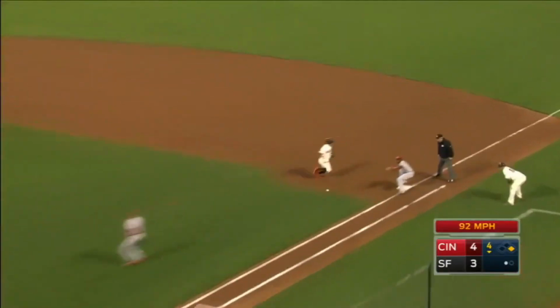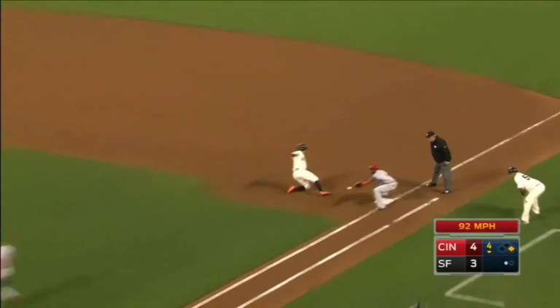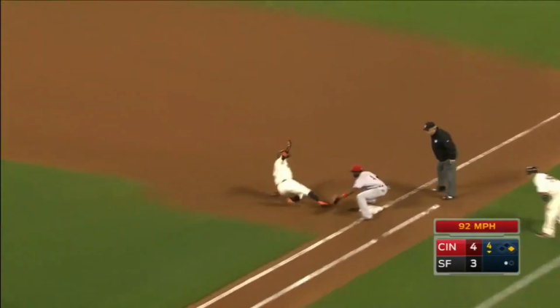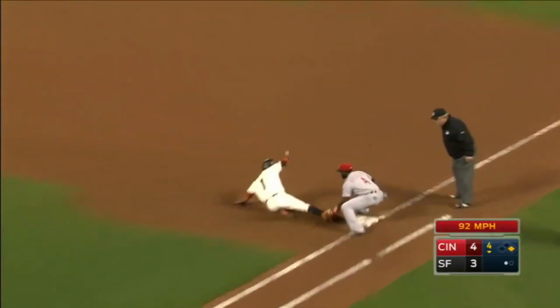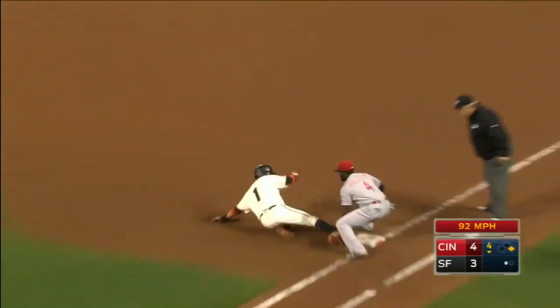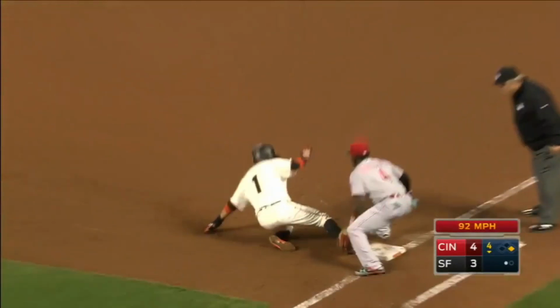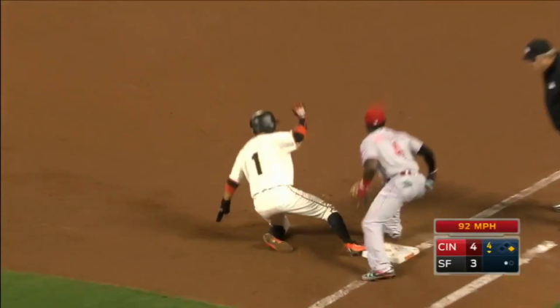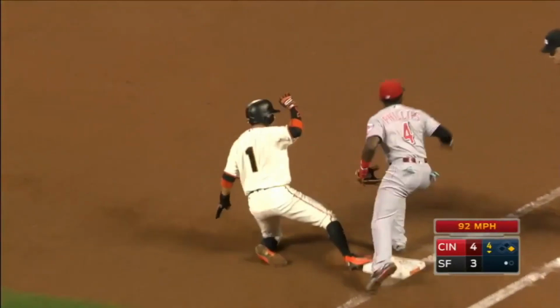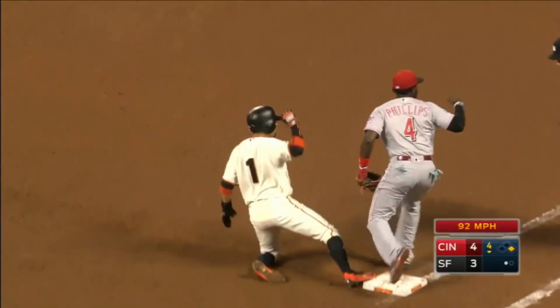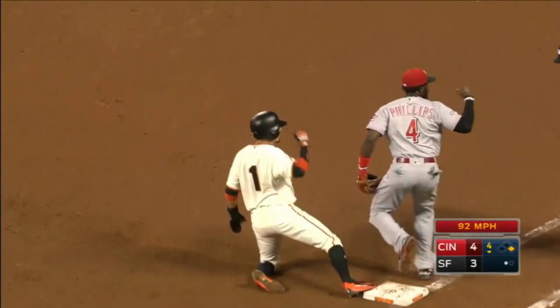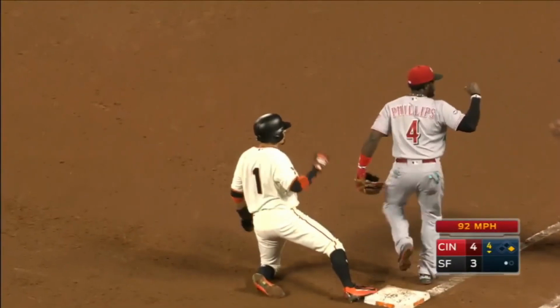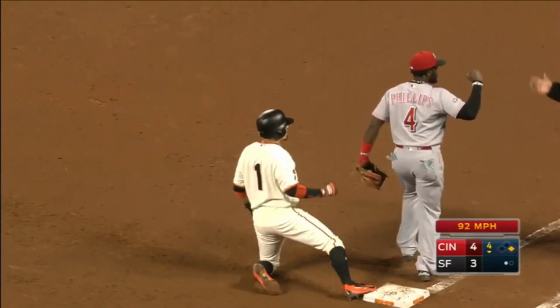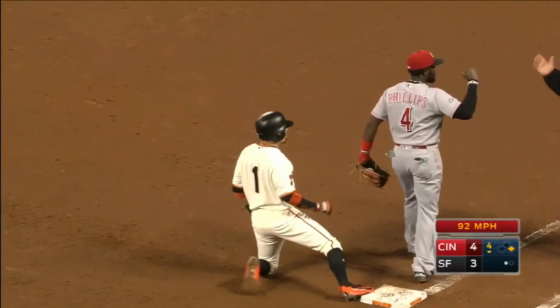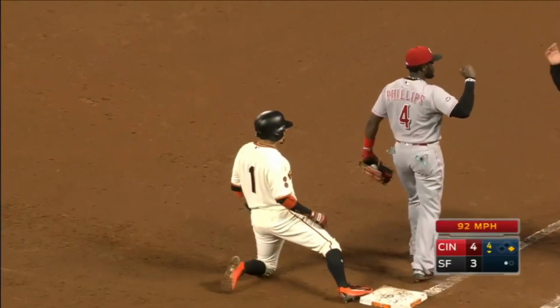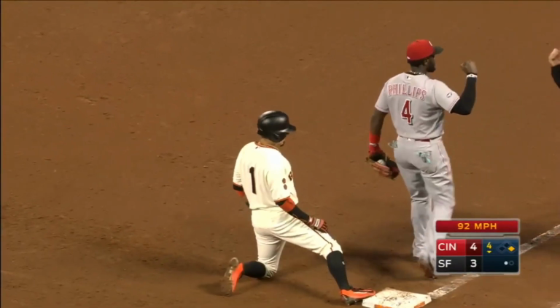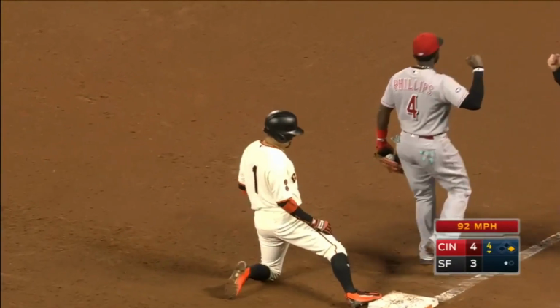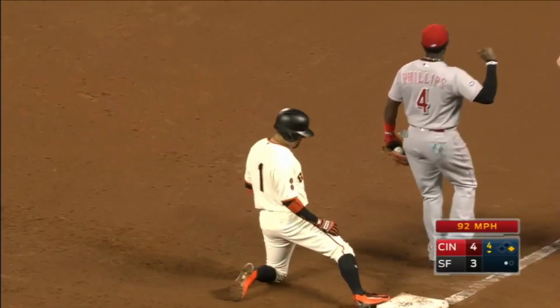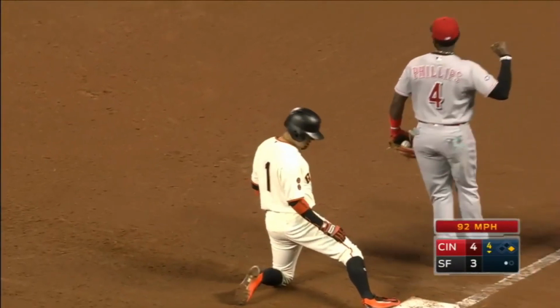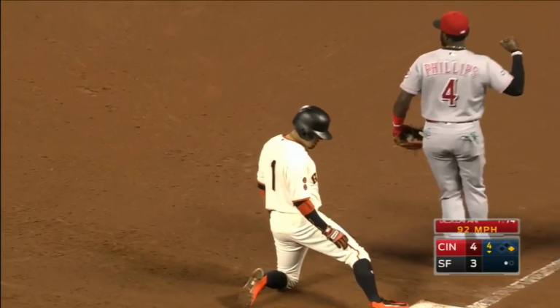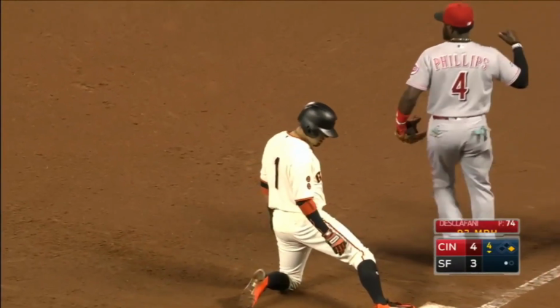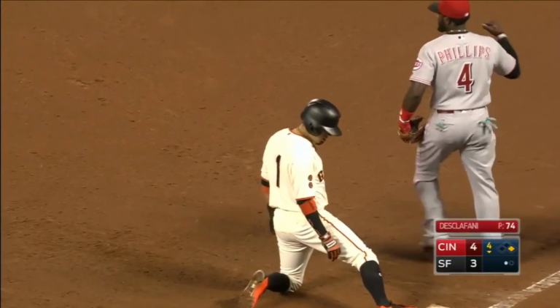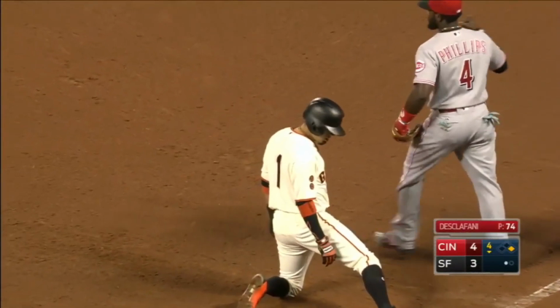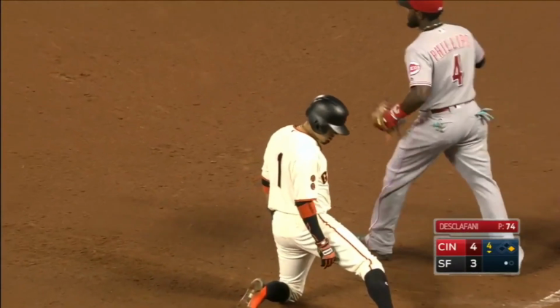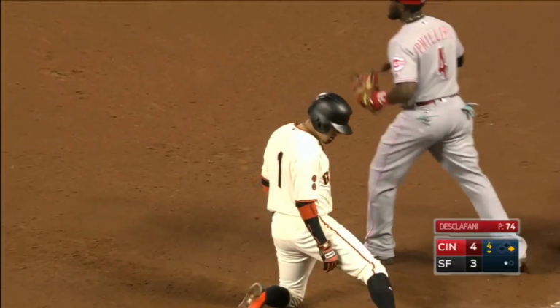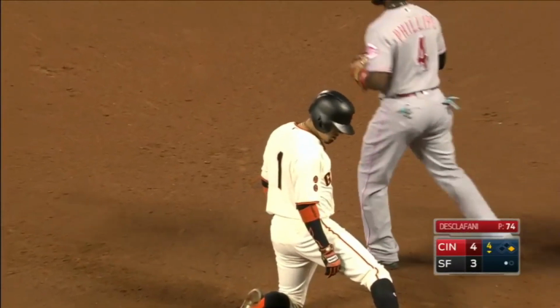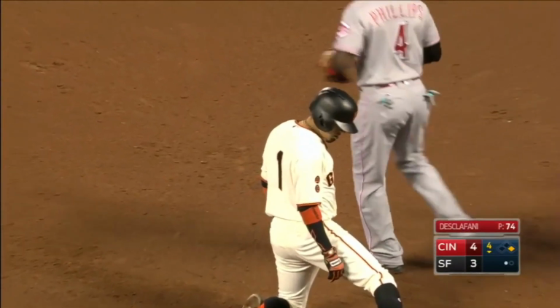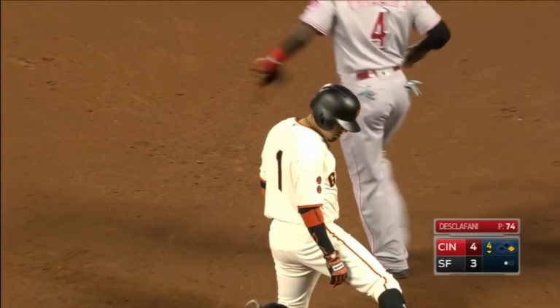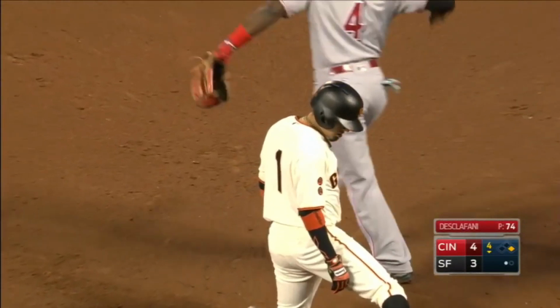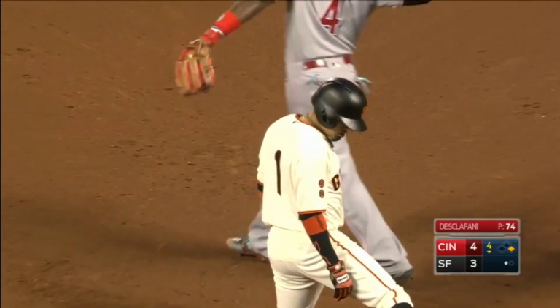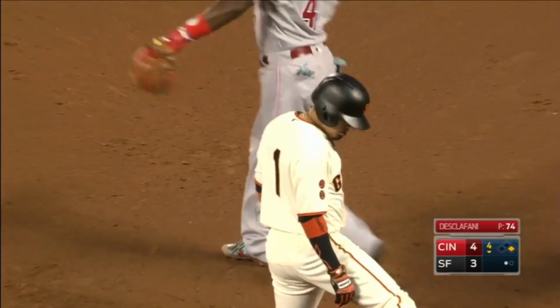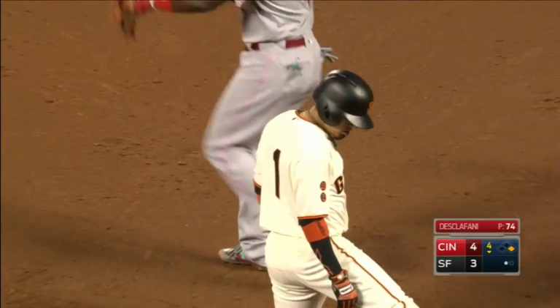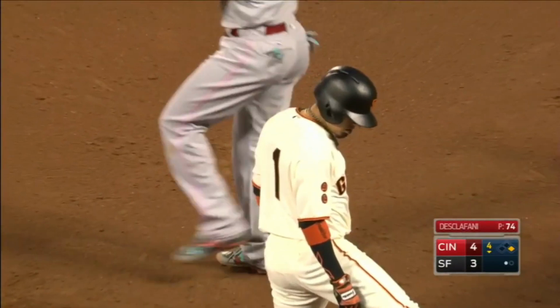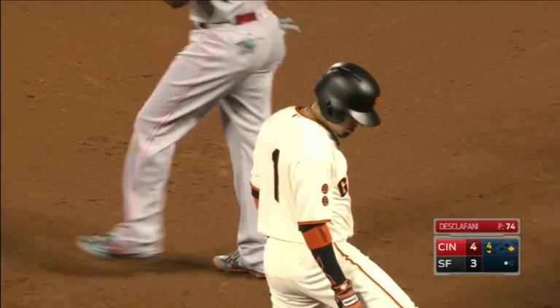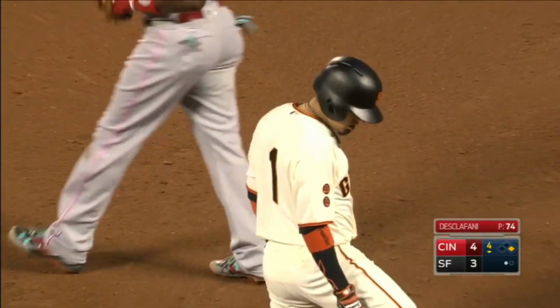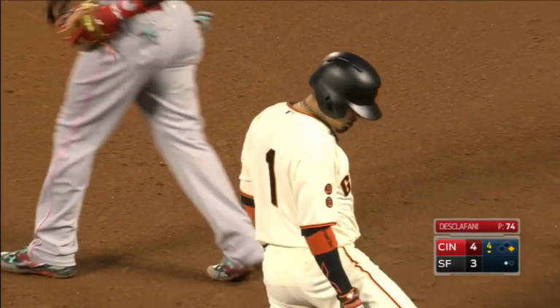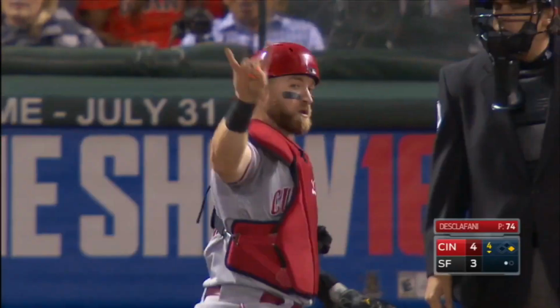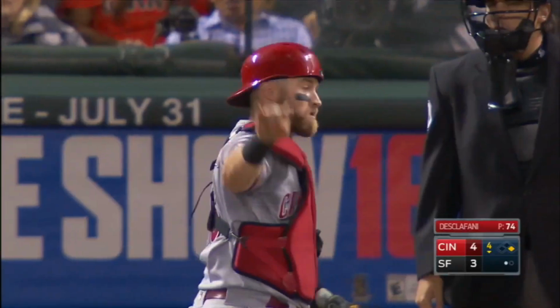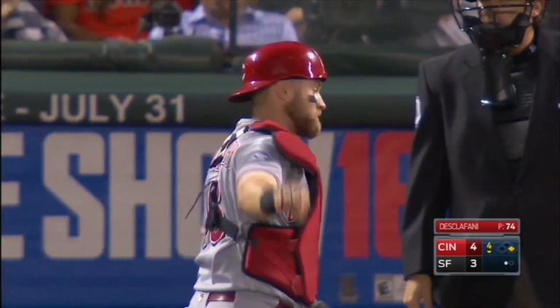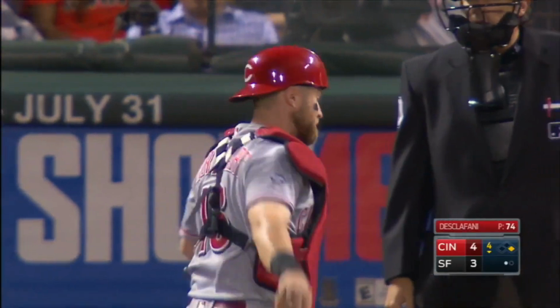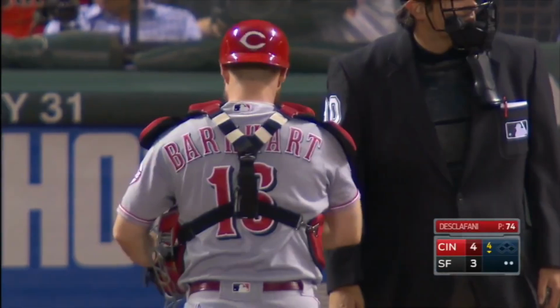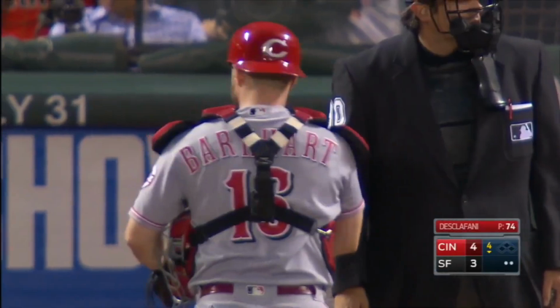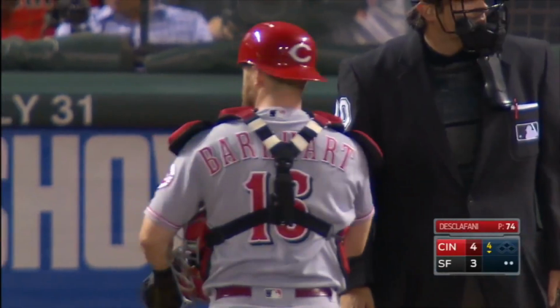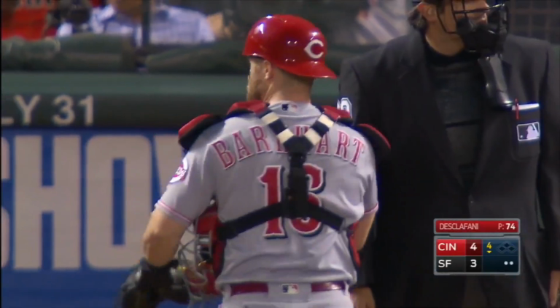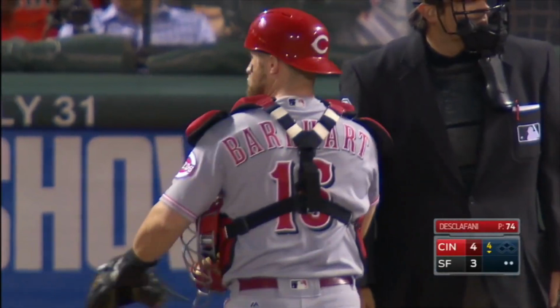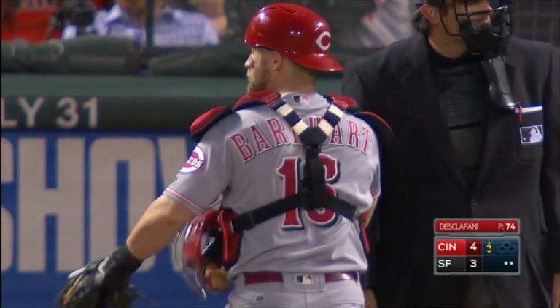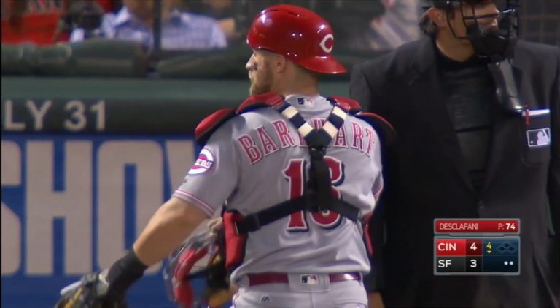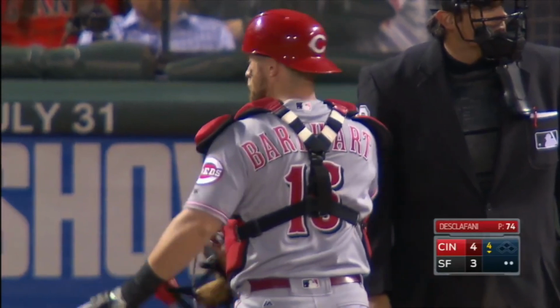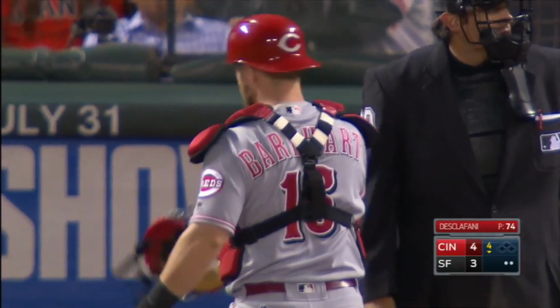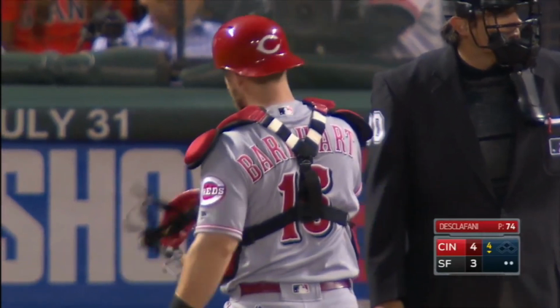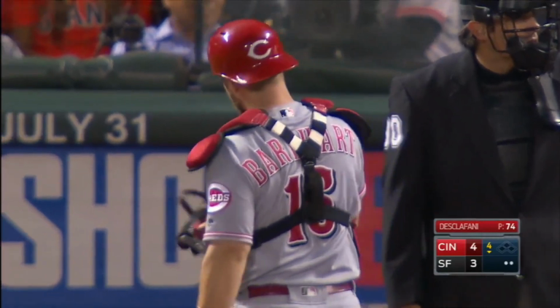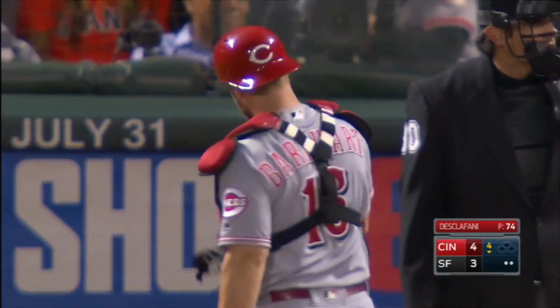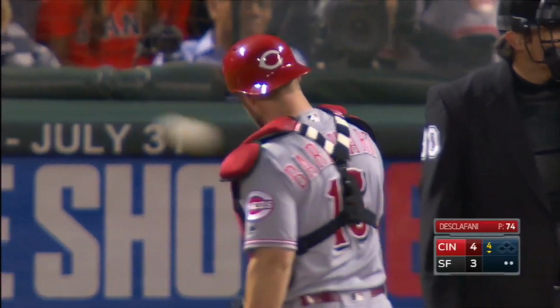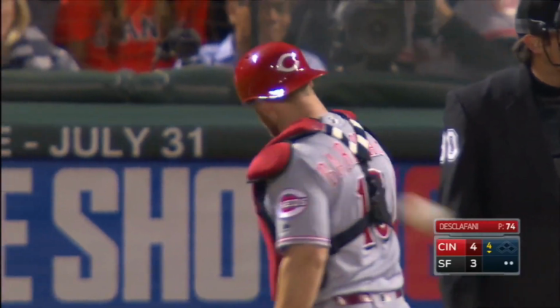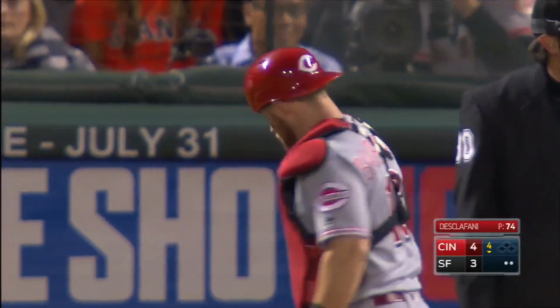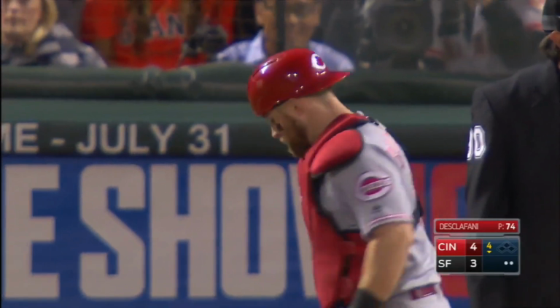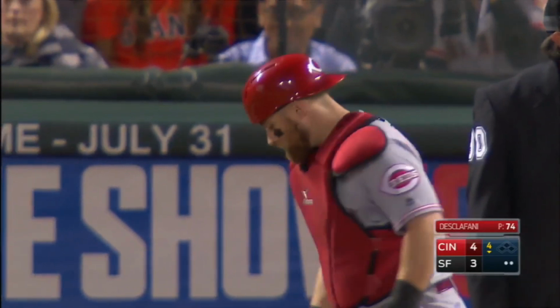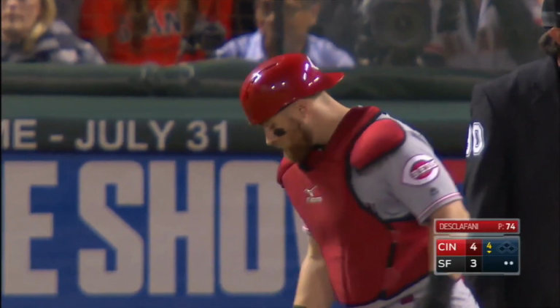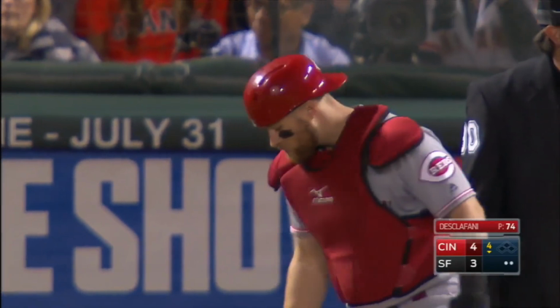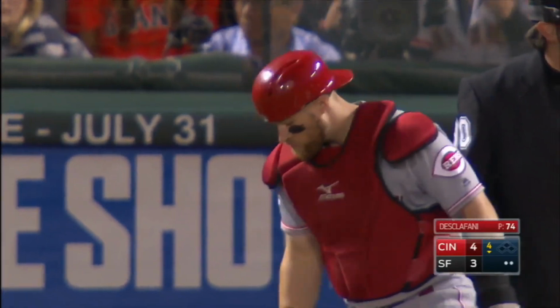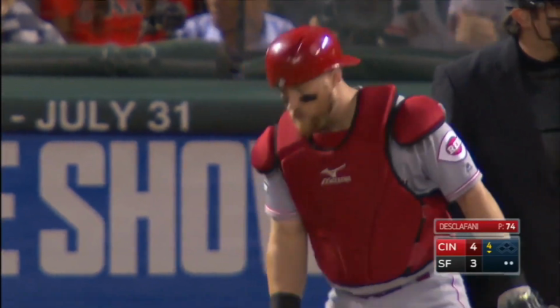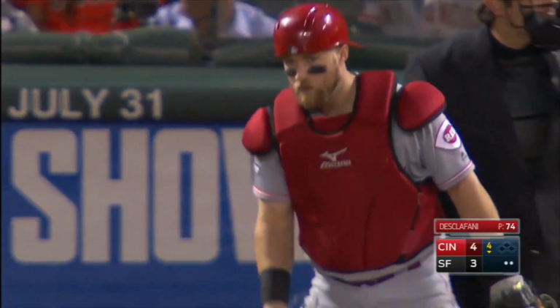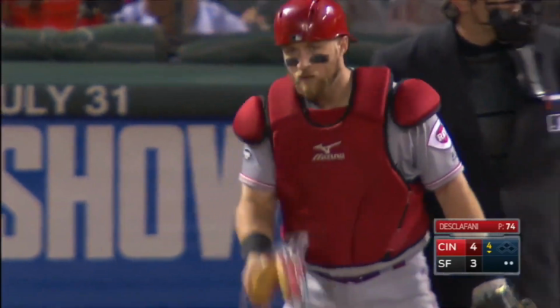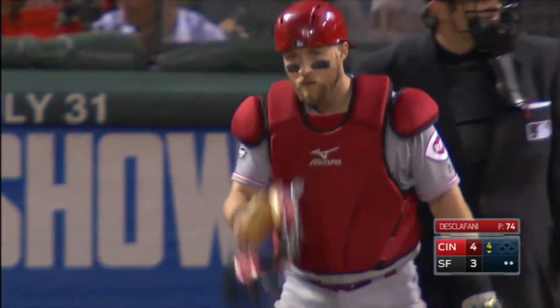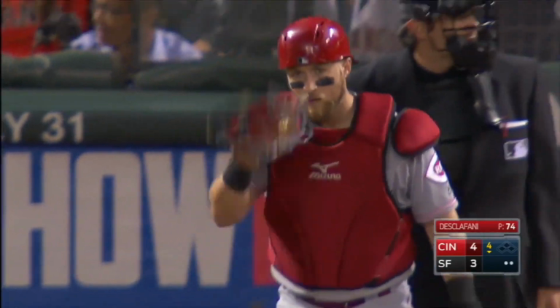And they got him picked and they nailed him. Great job — good job by Phillips to sneak in behind him.